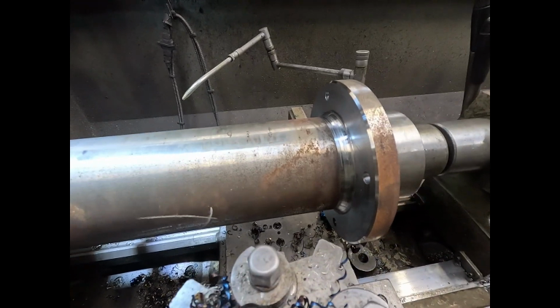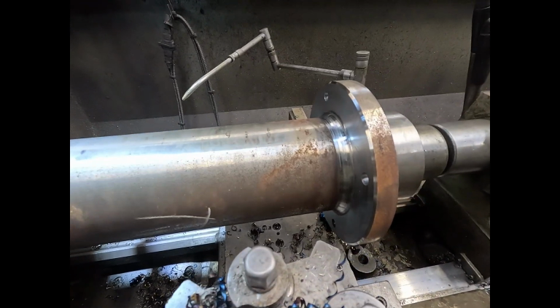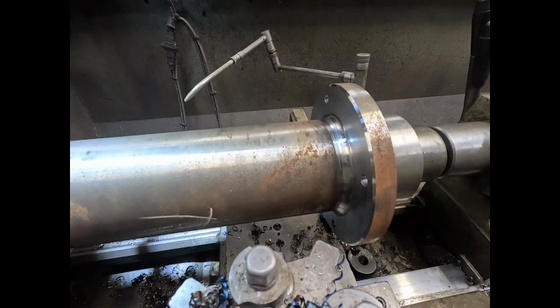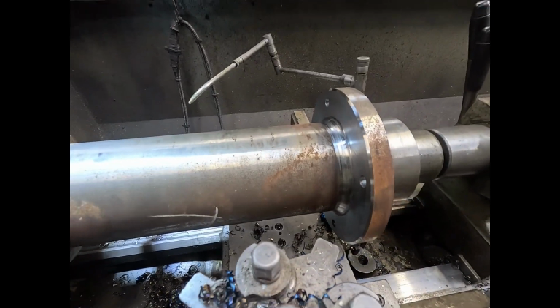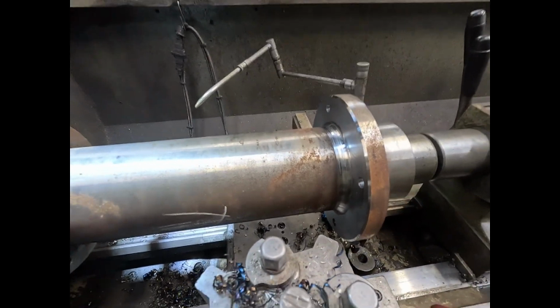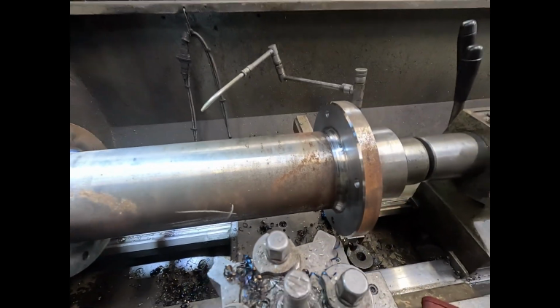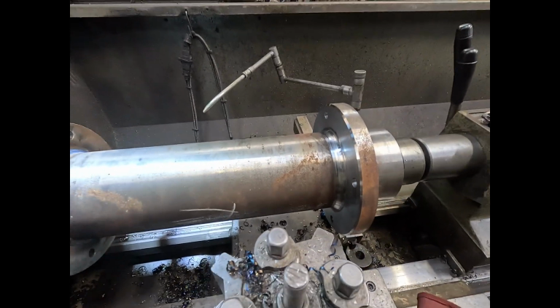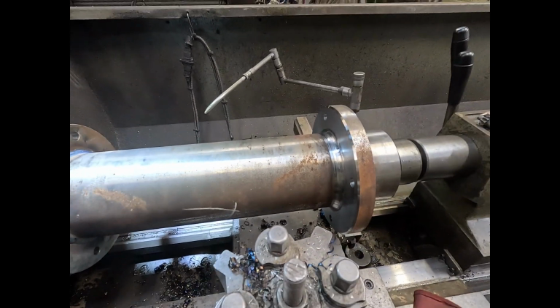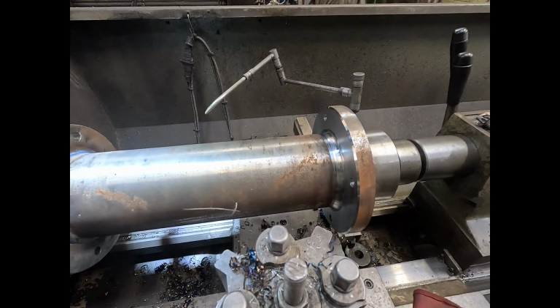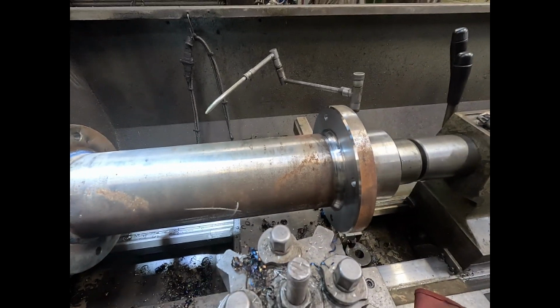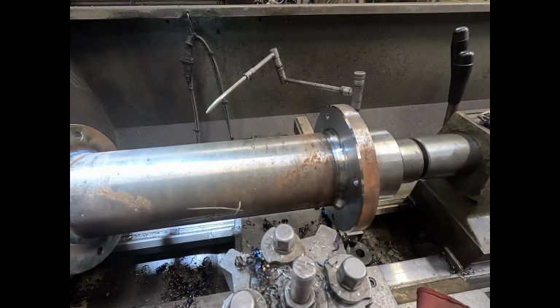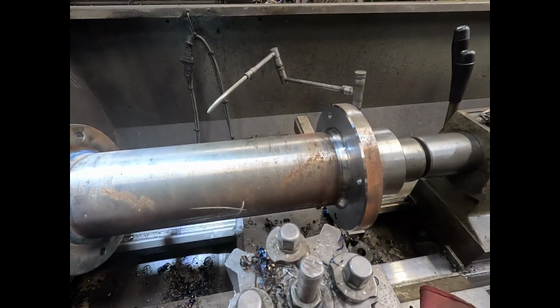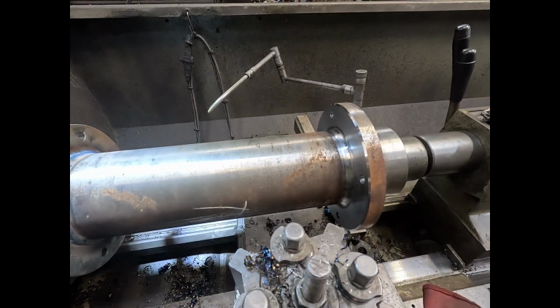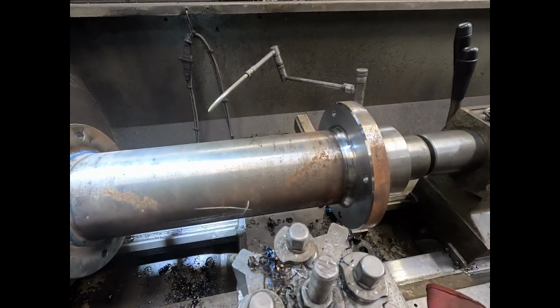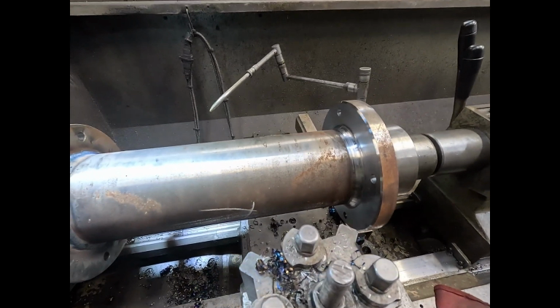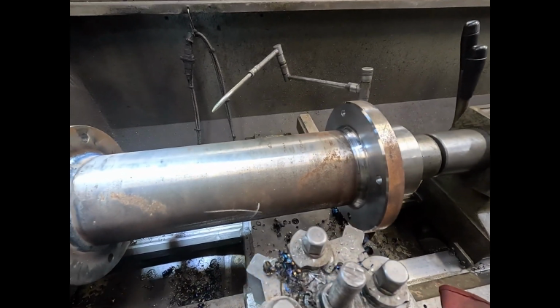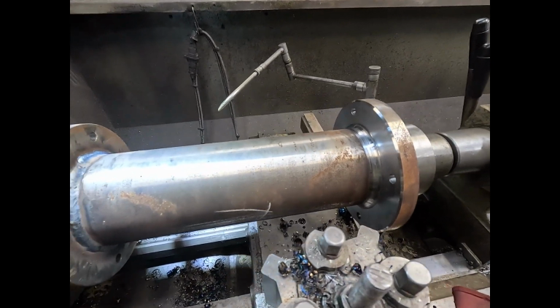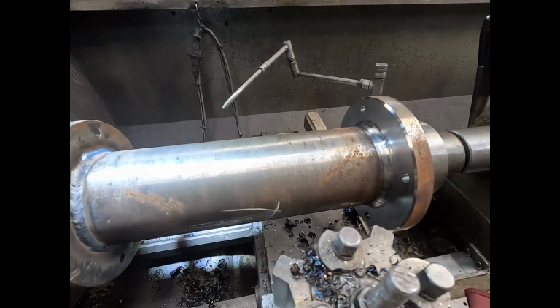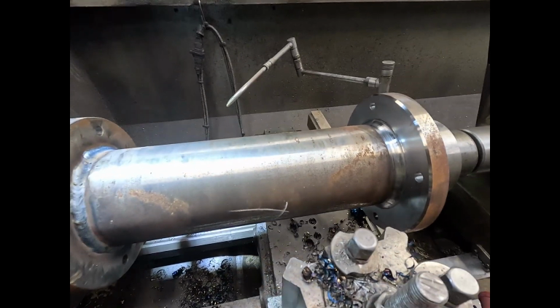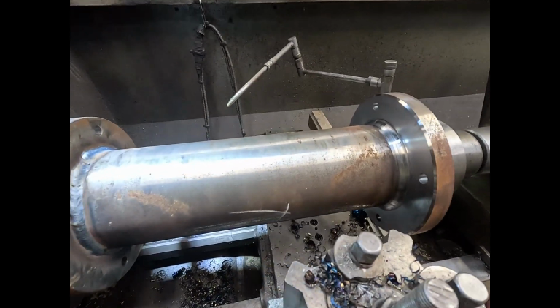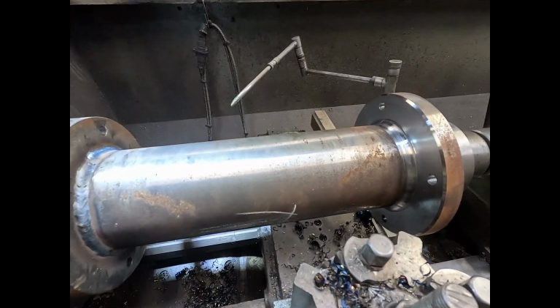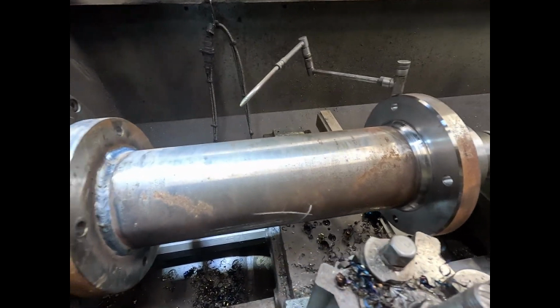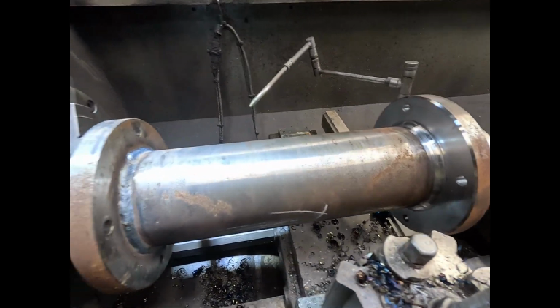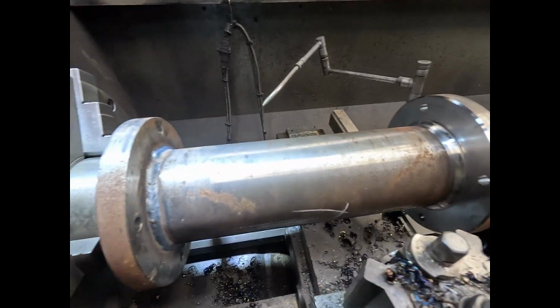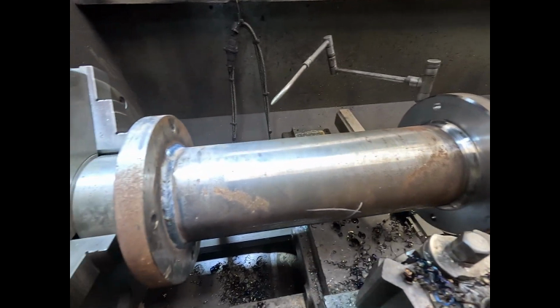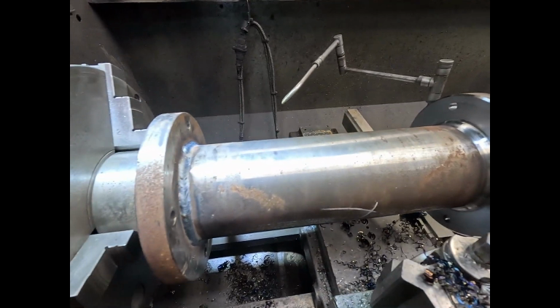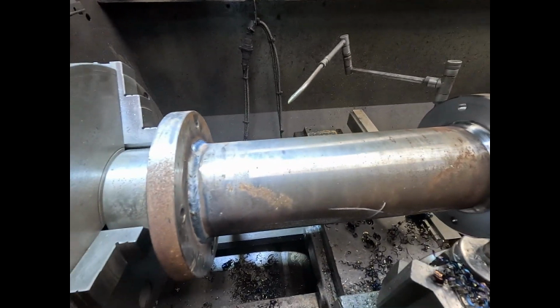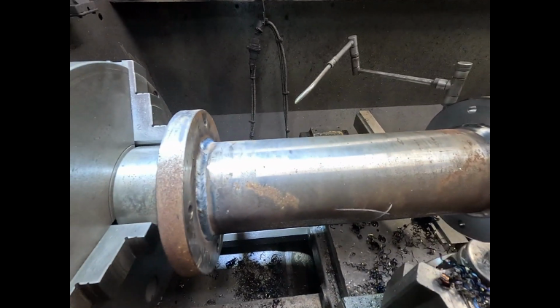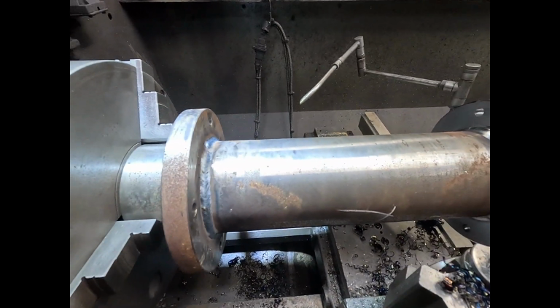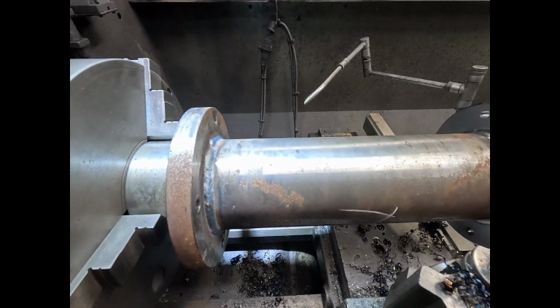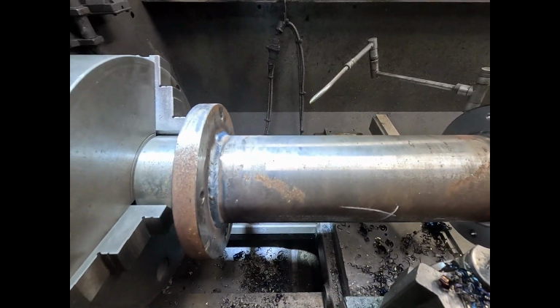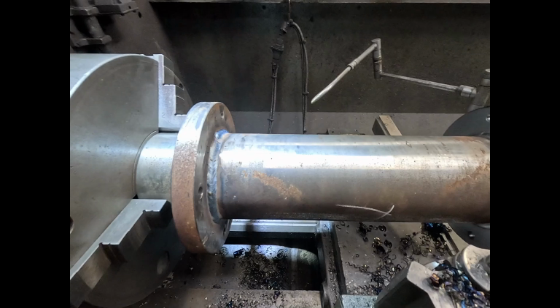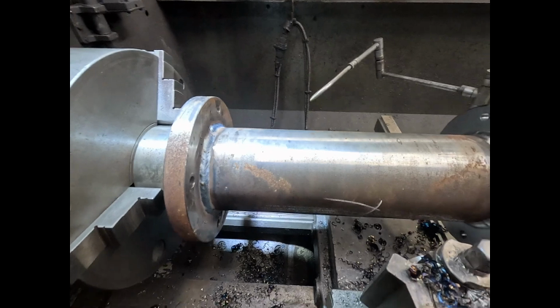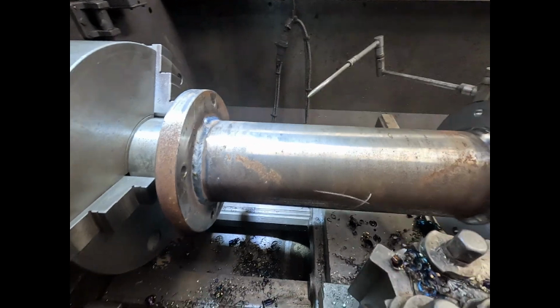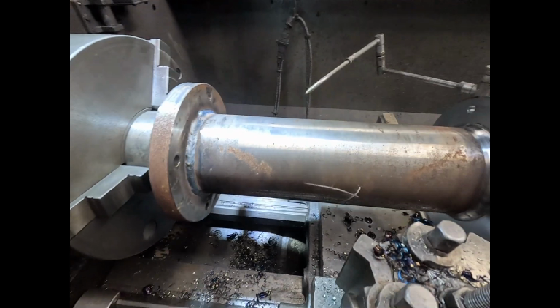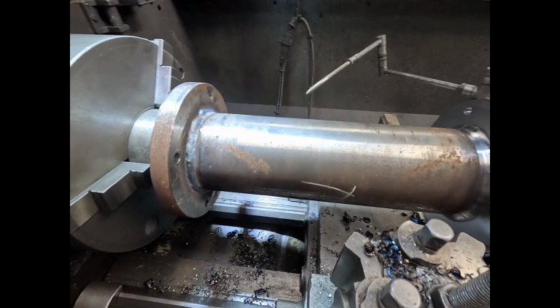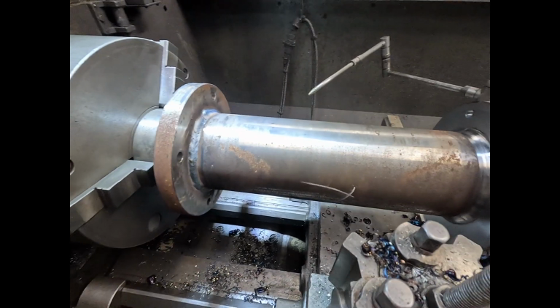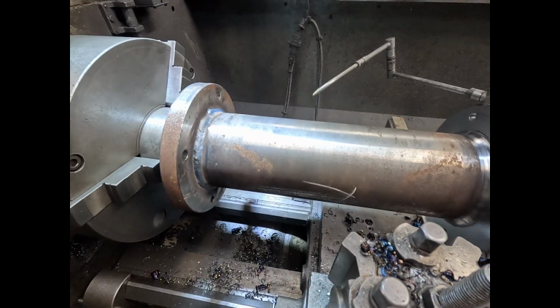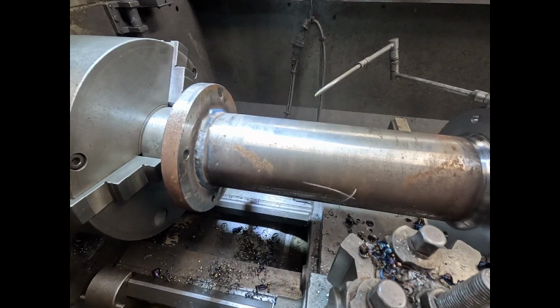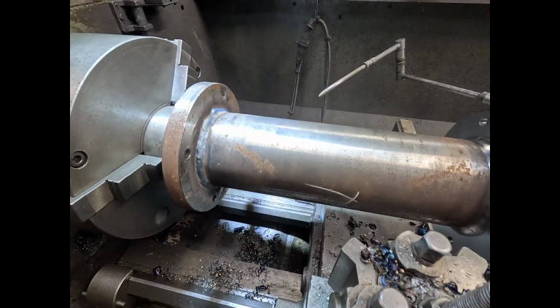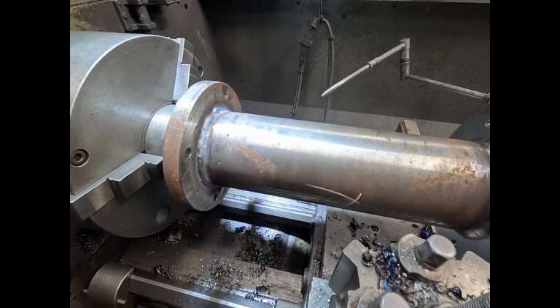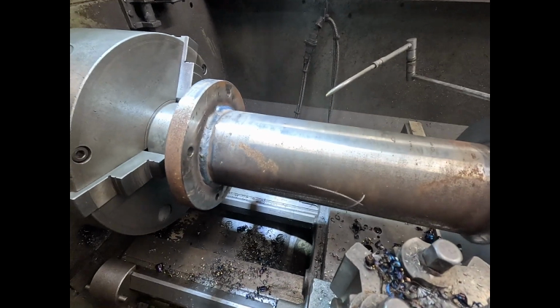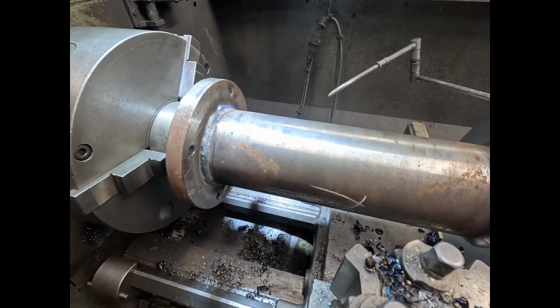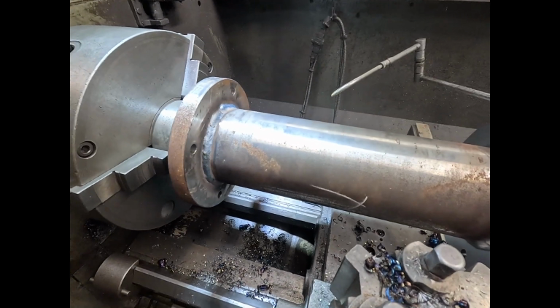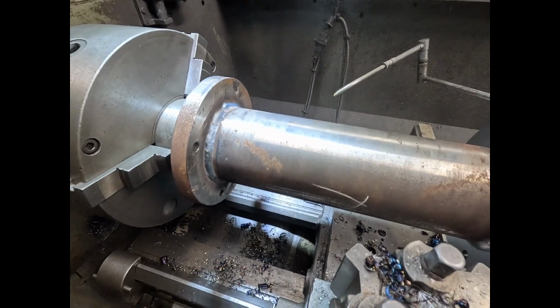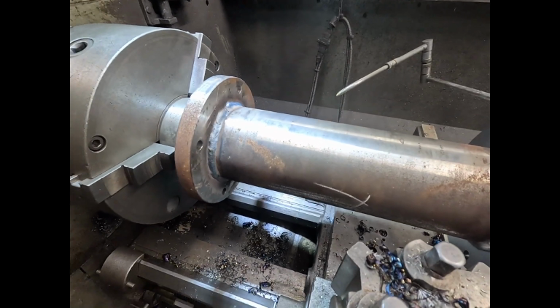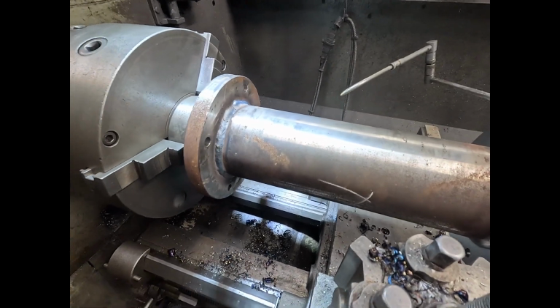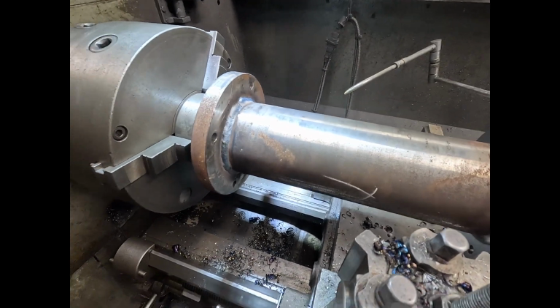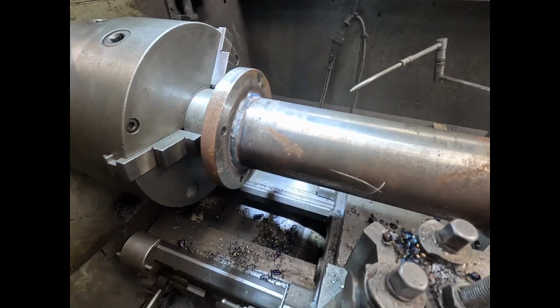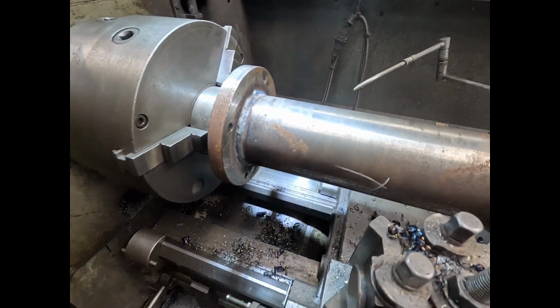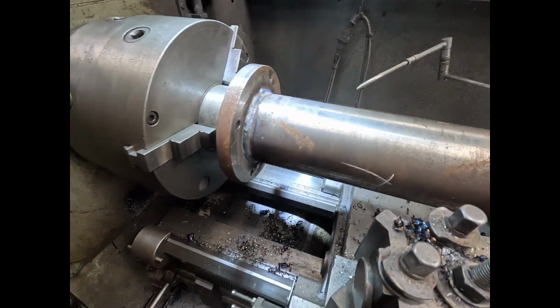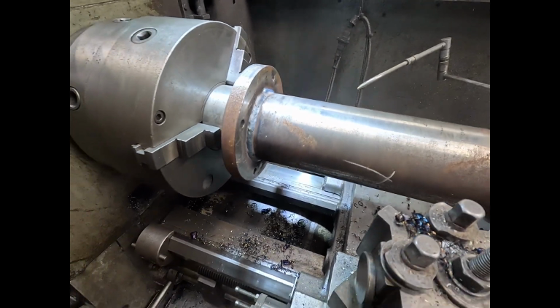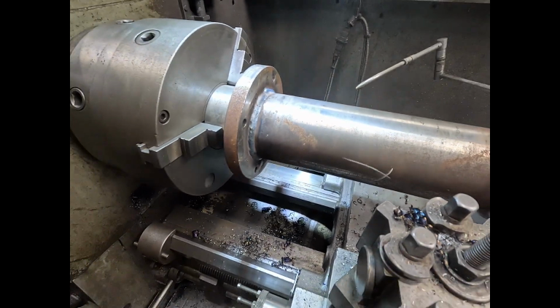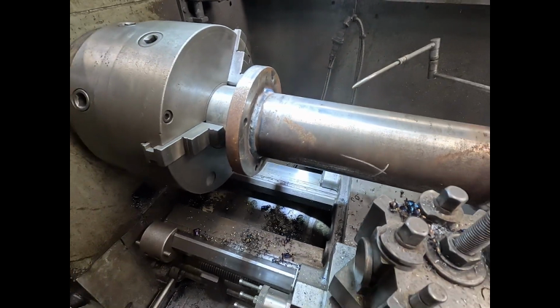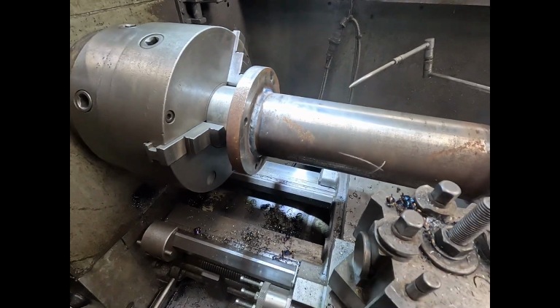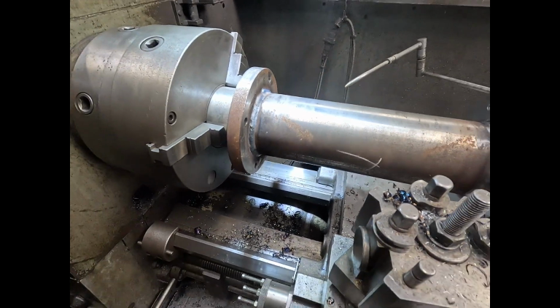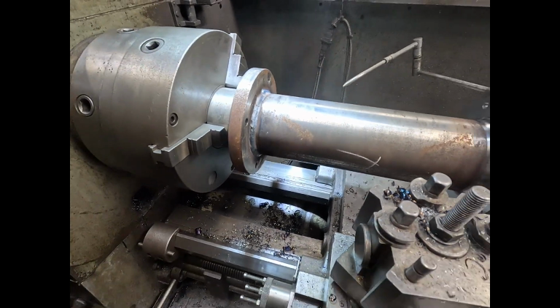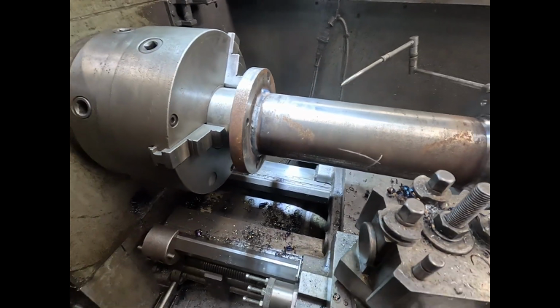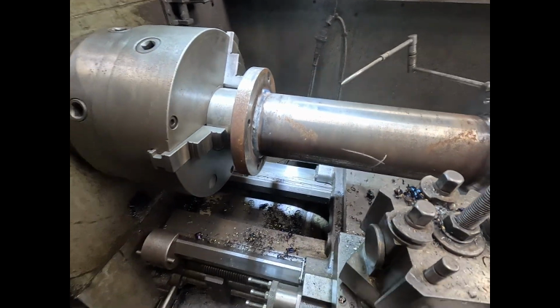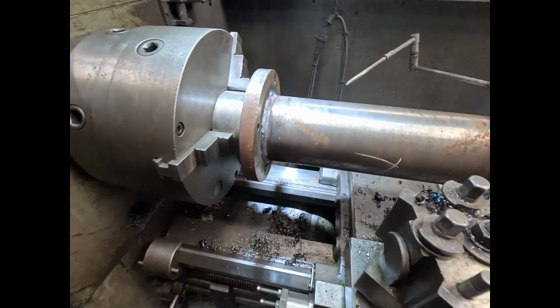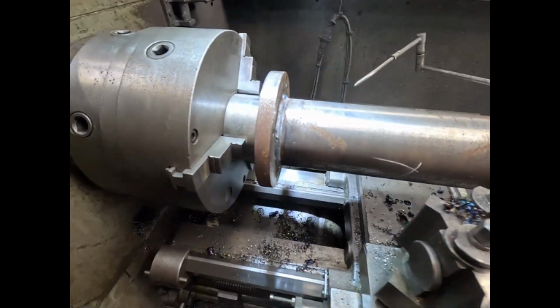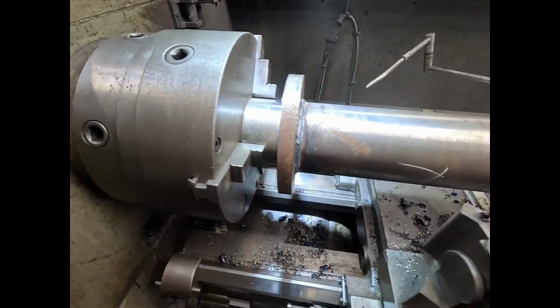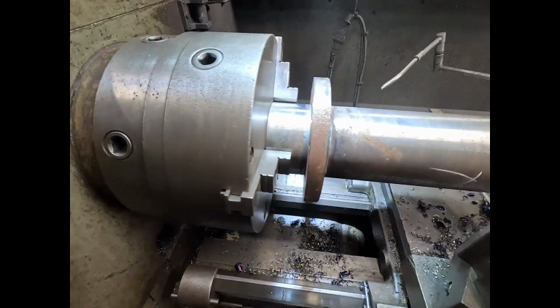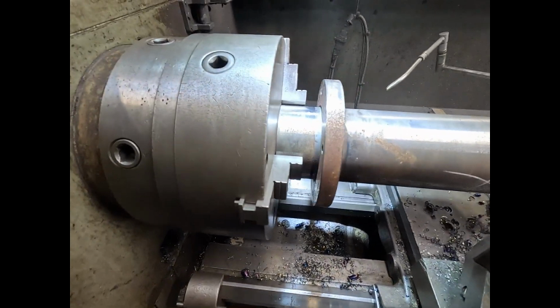The axle tube just welded up there, putting the radius in it, just to tidy it up again.